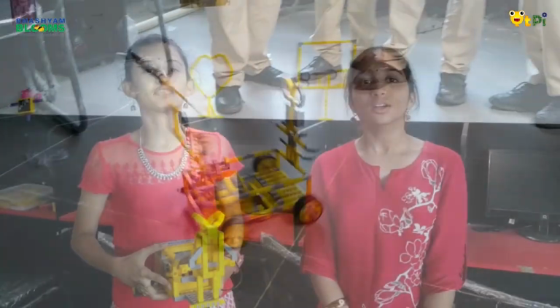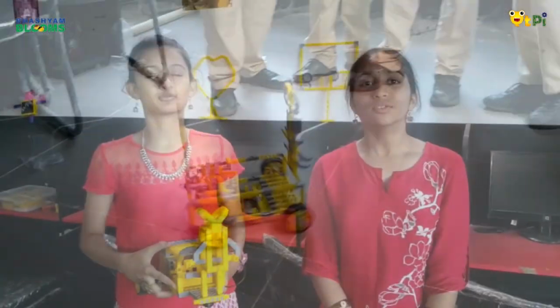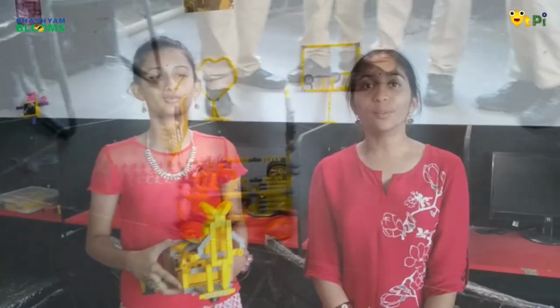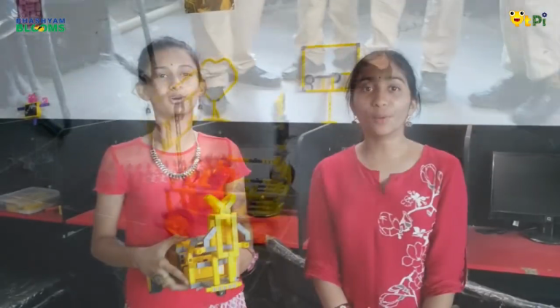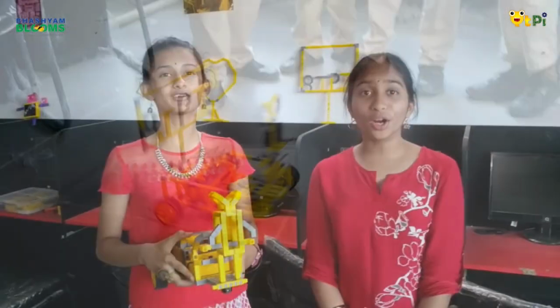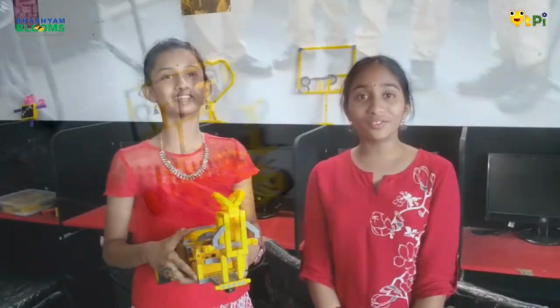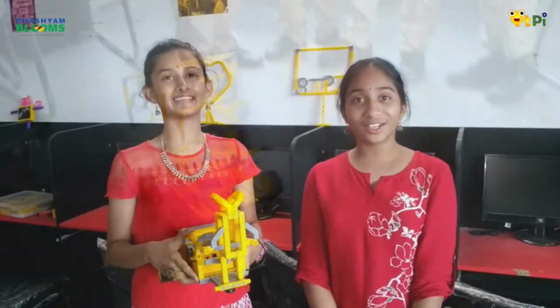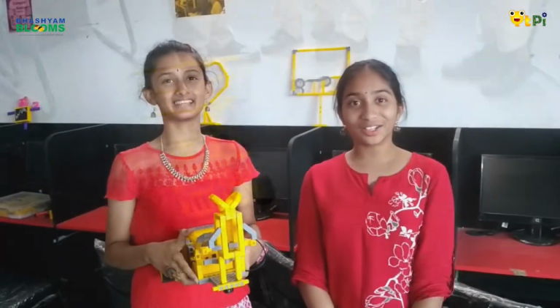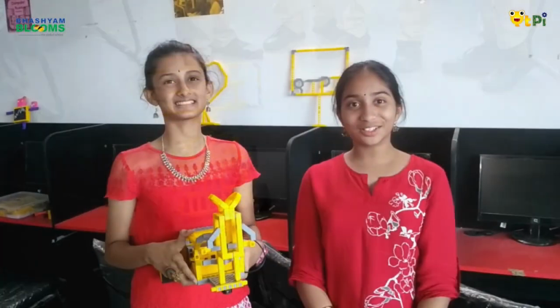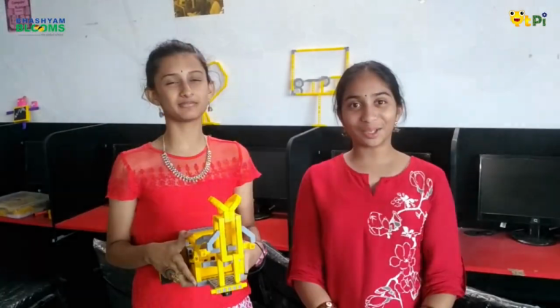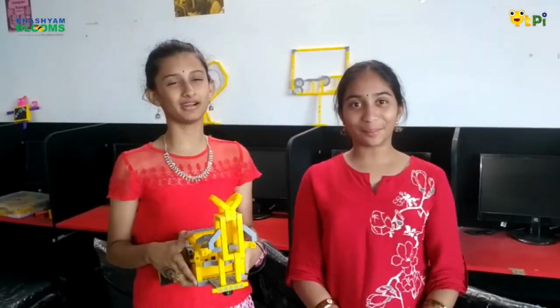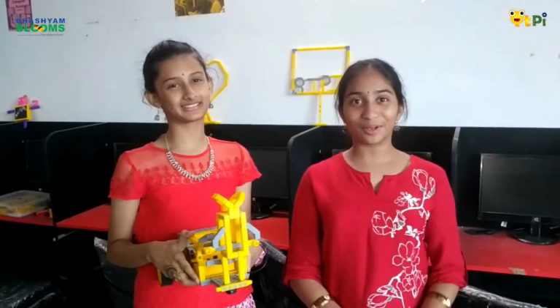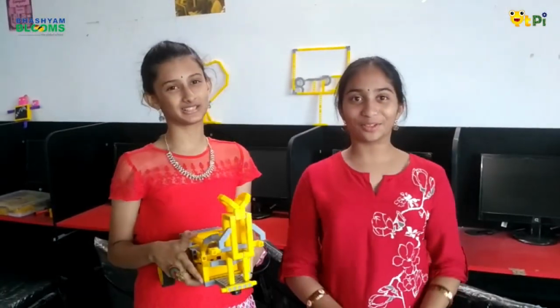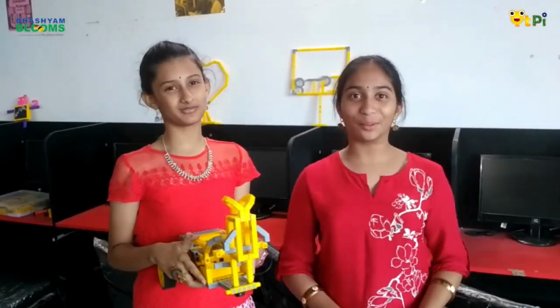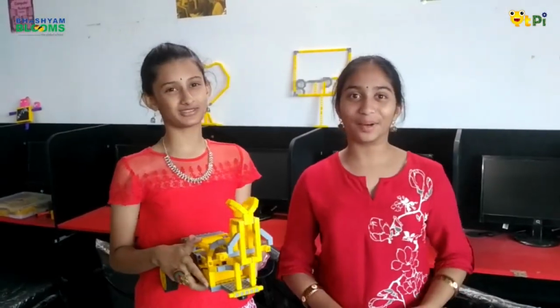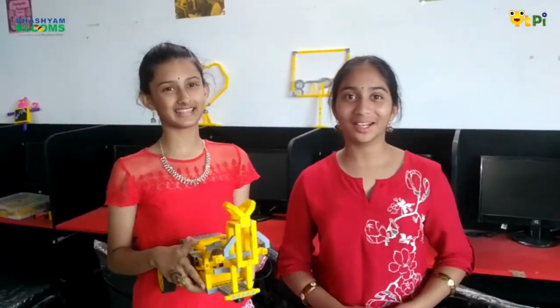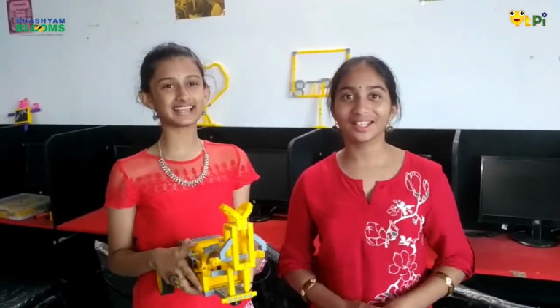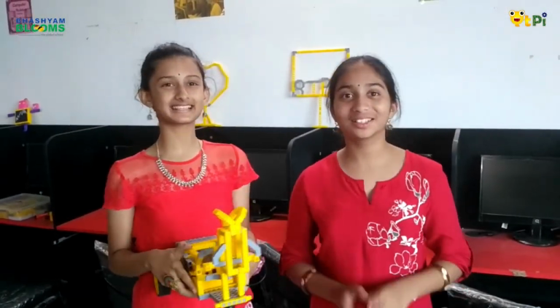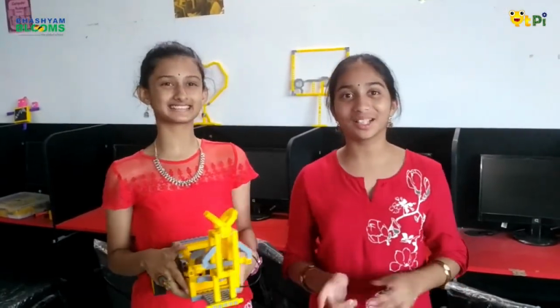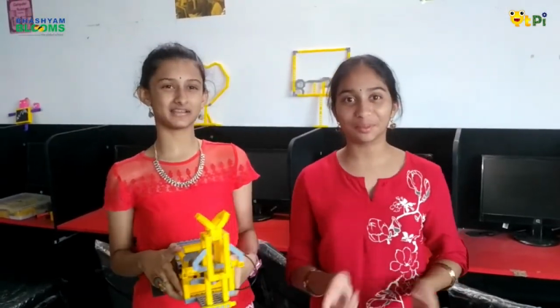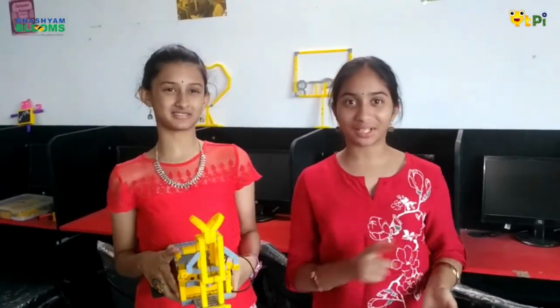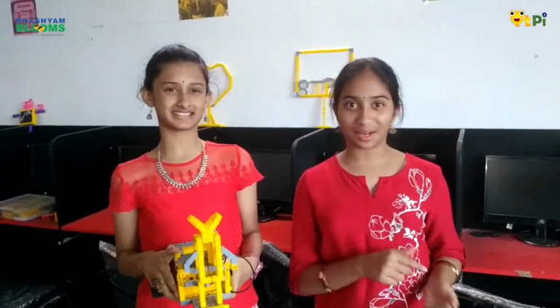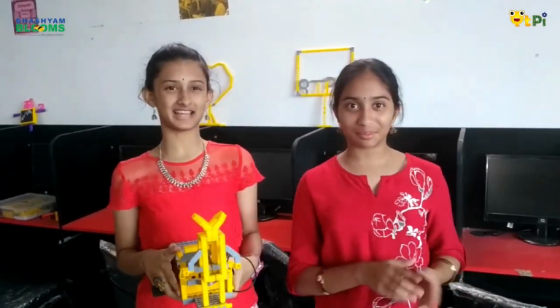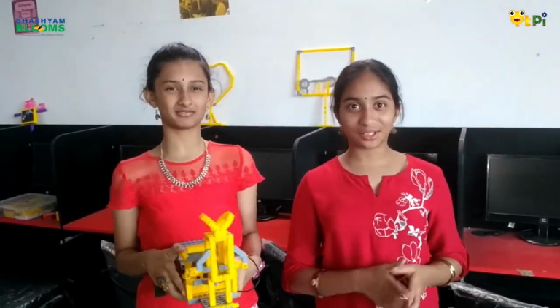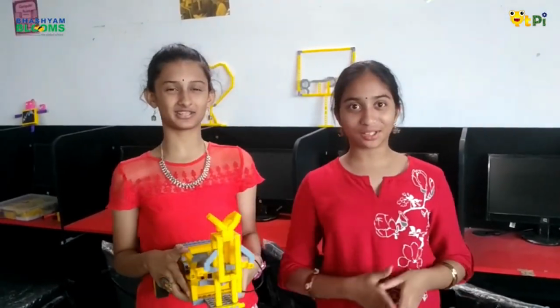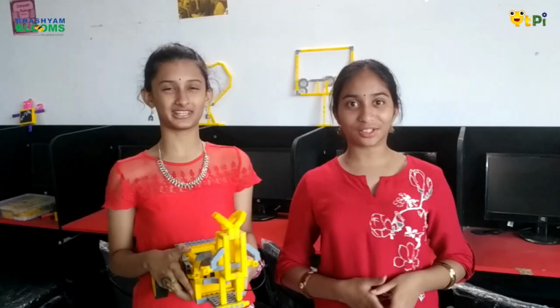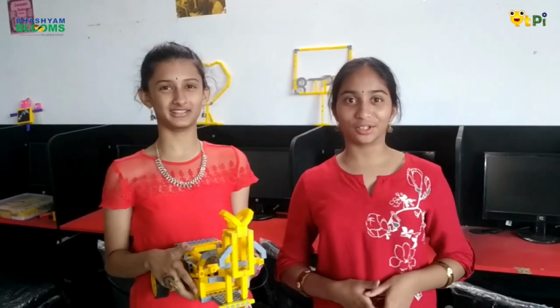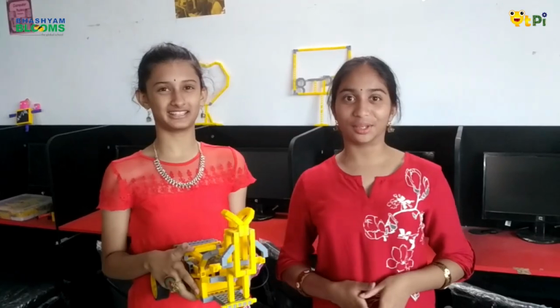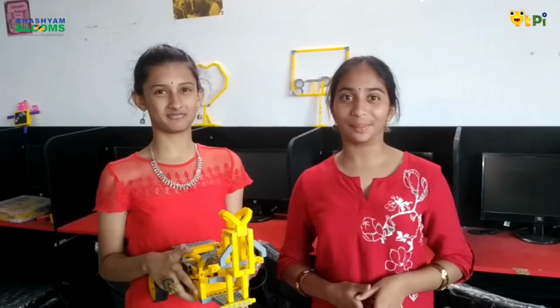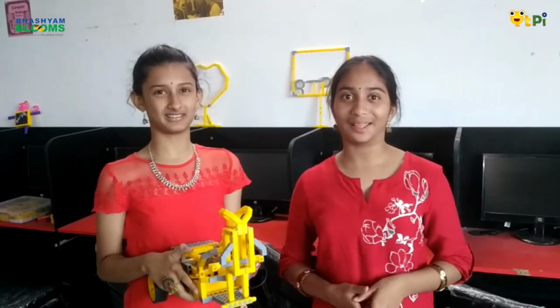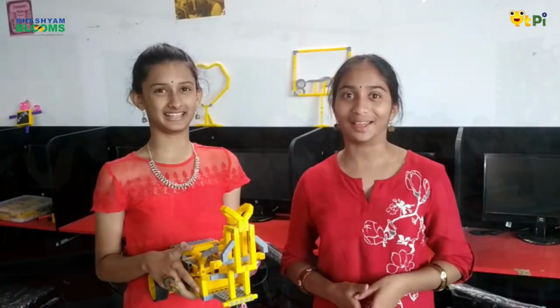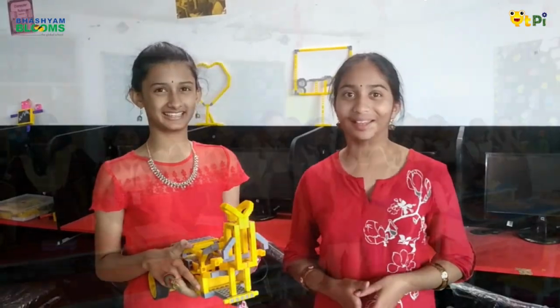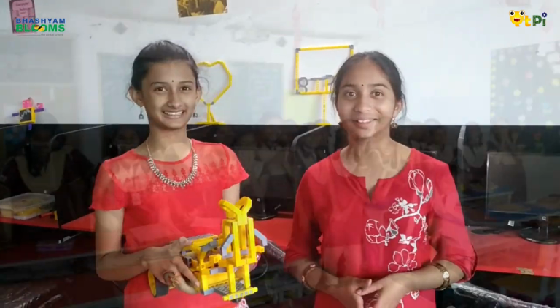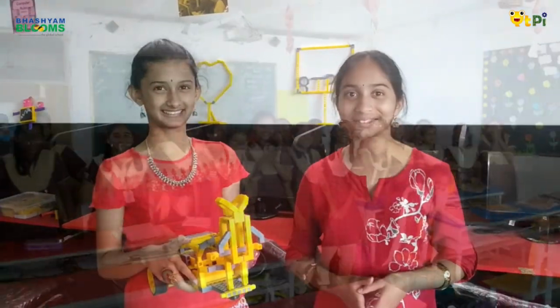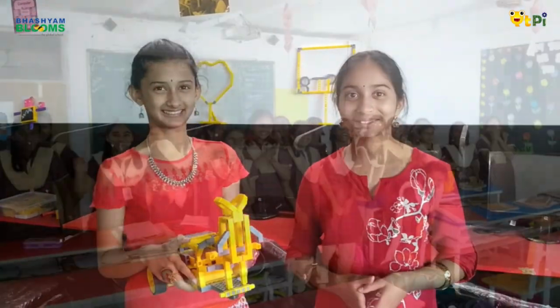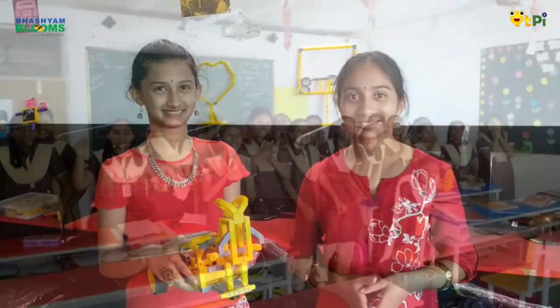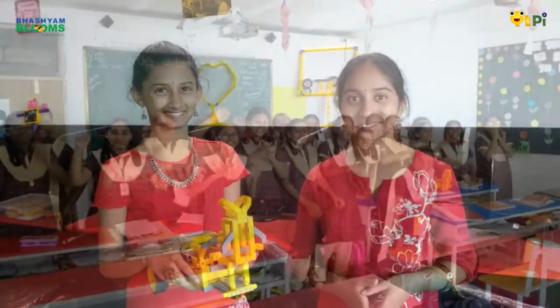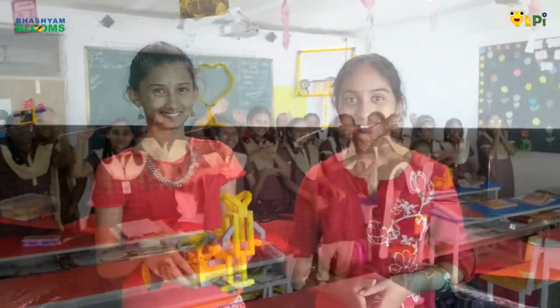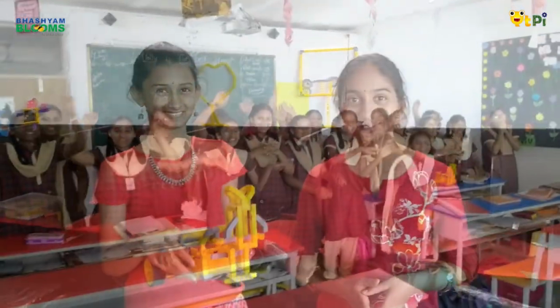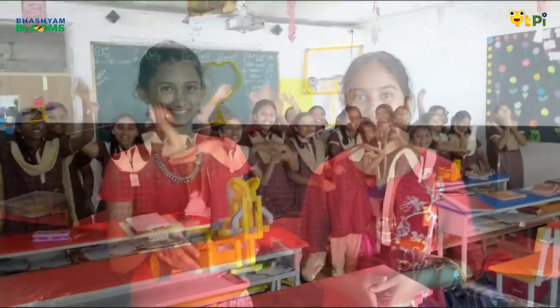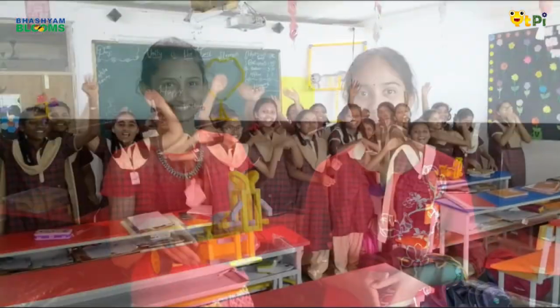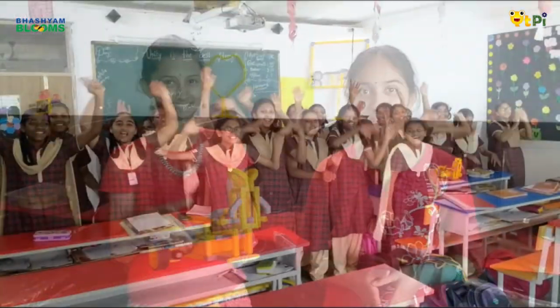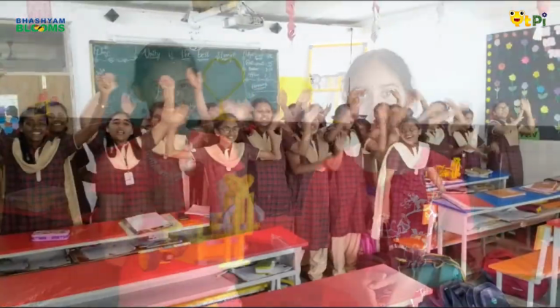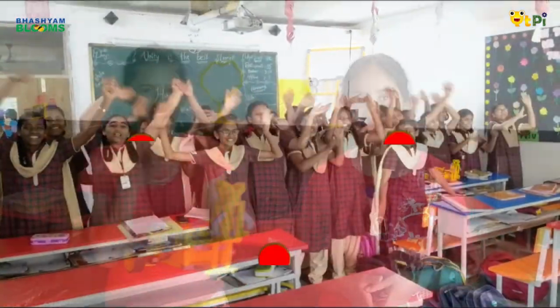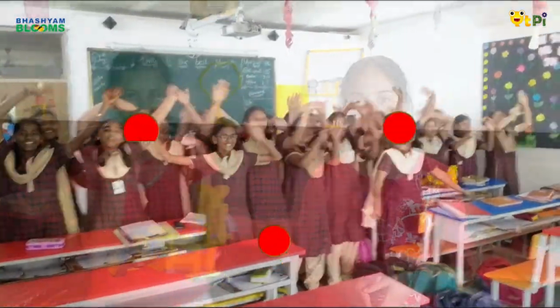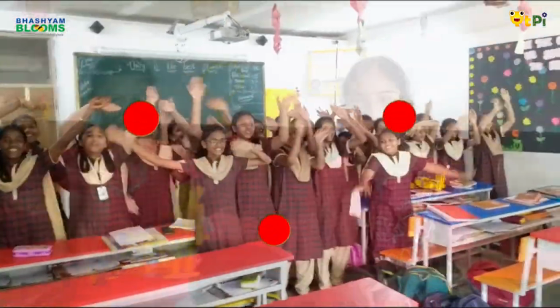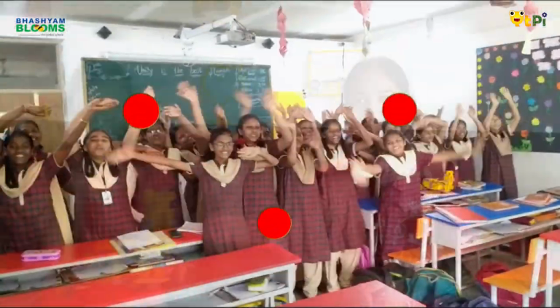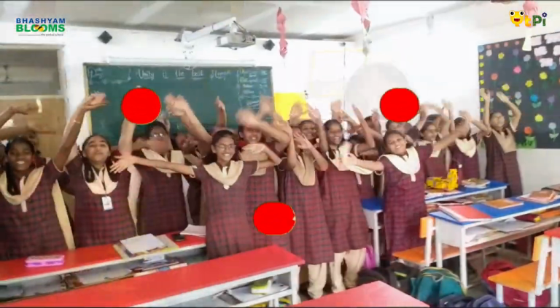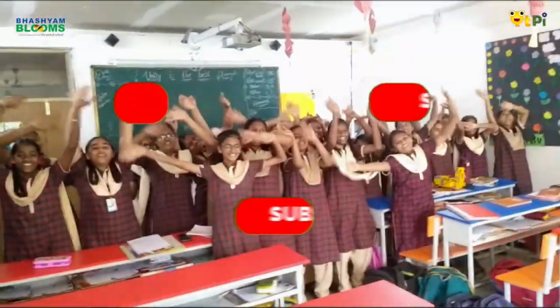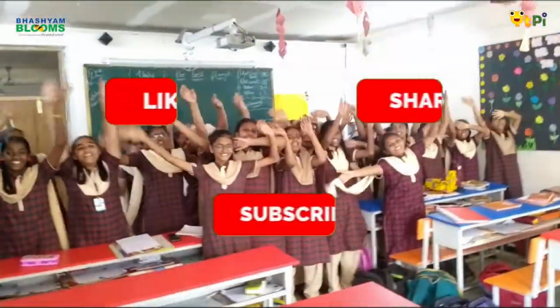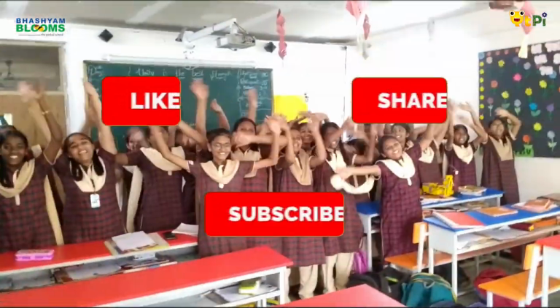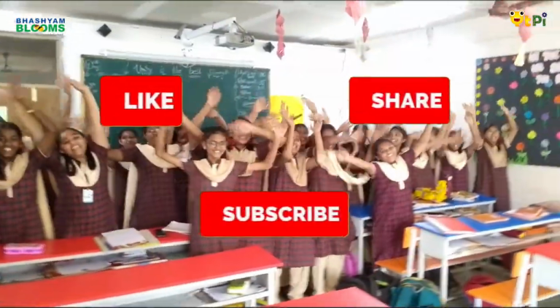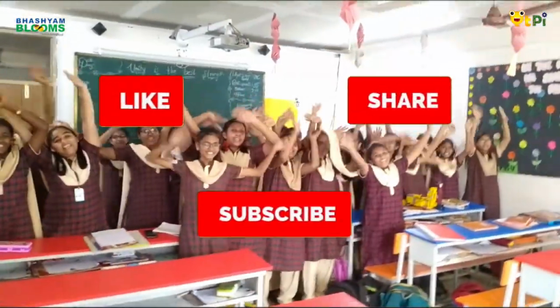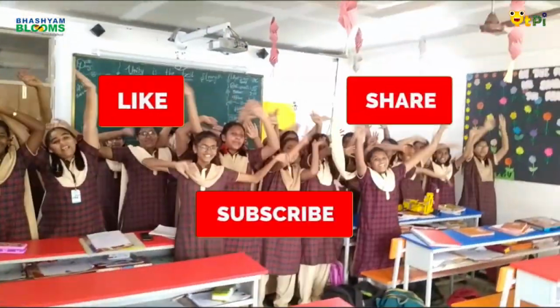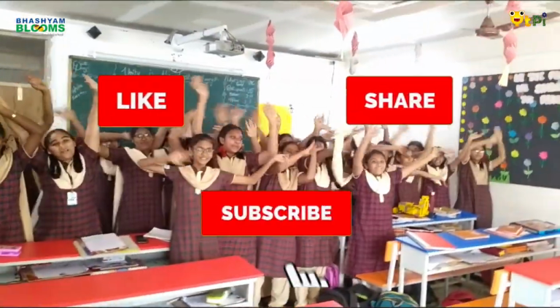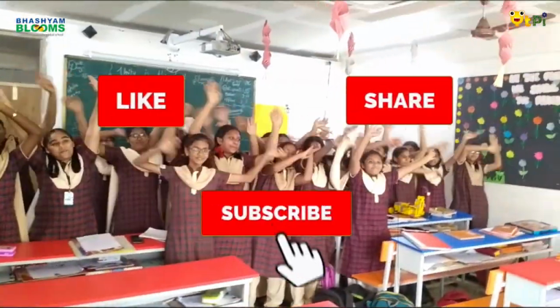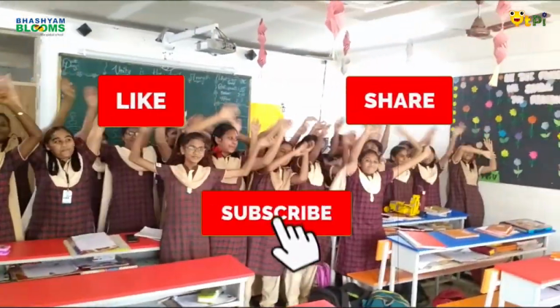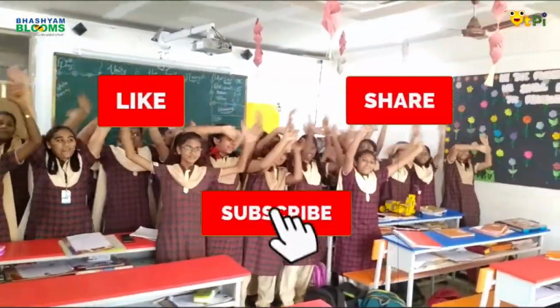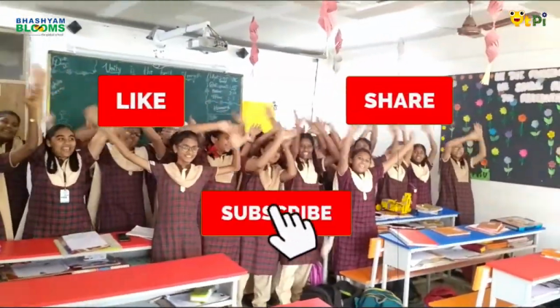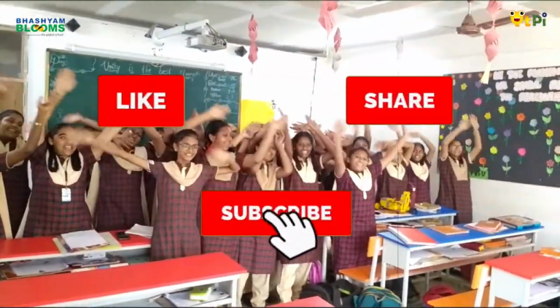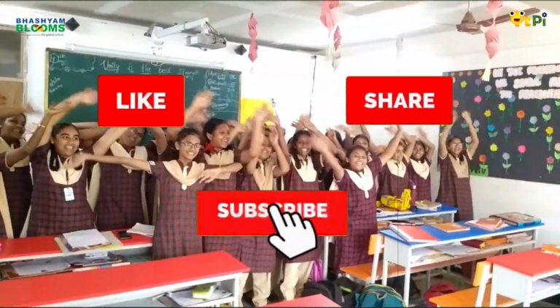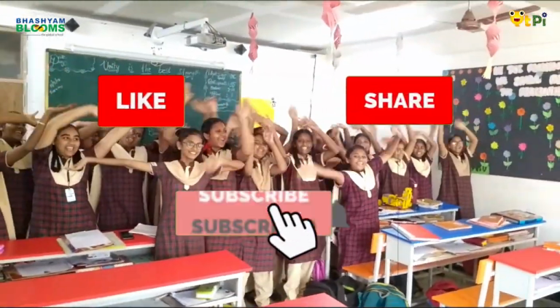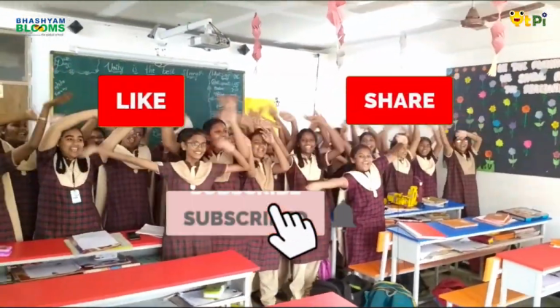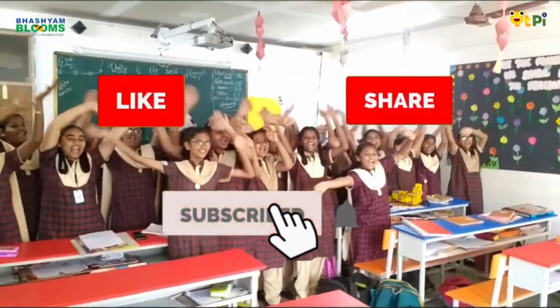For more videos about robotics, subscribe to QDDI.